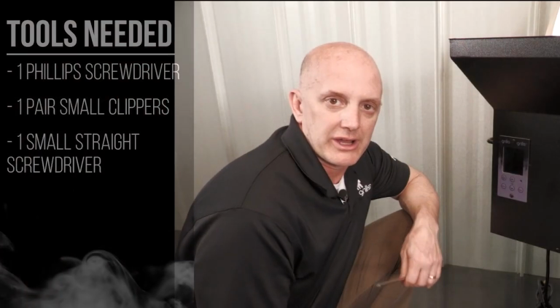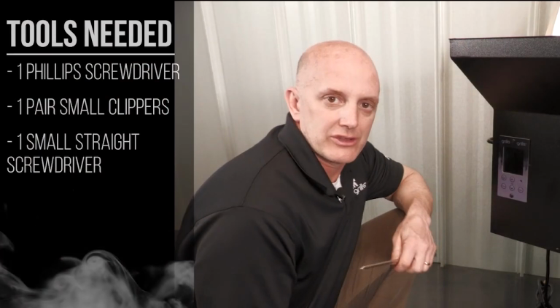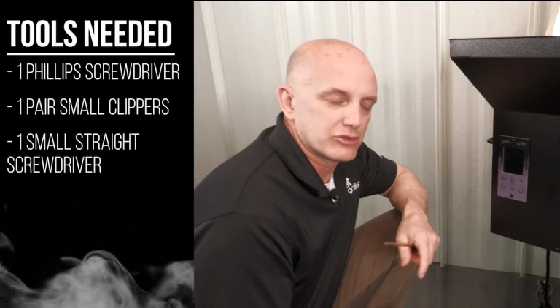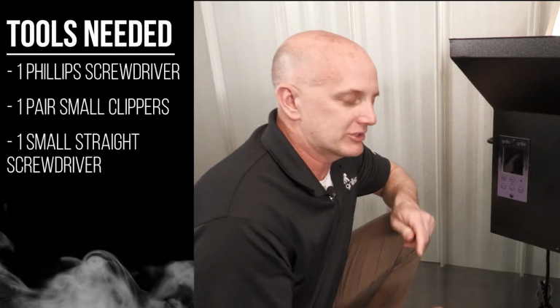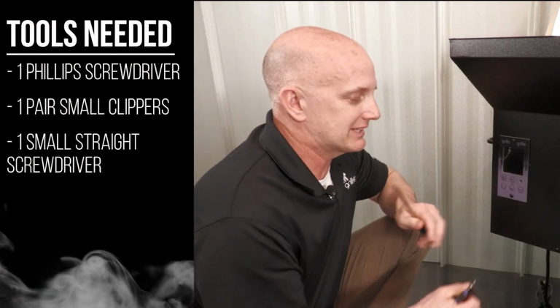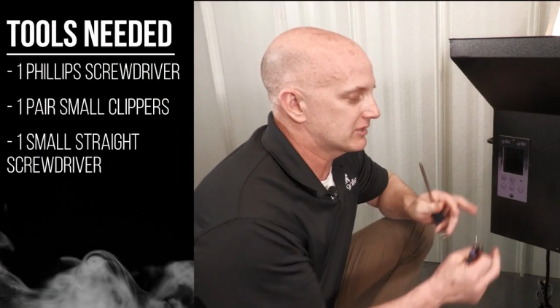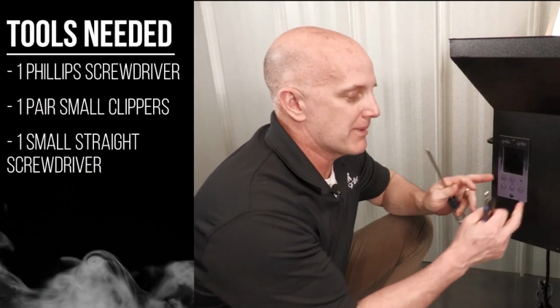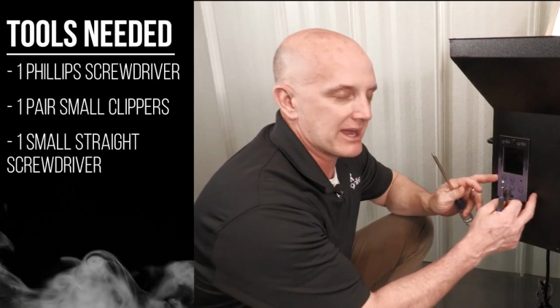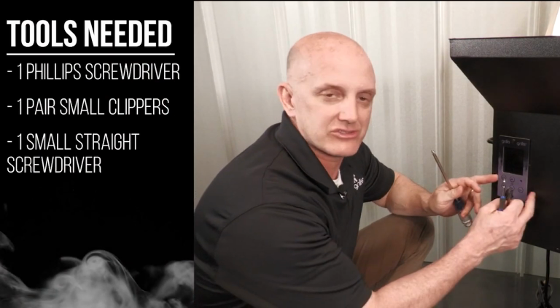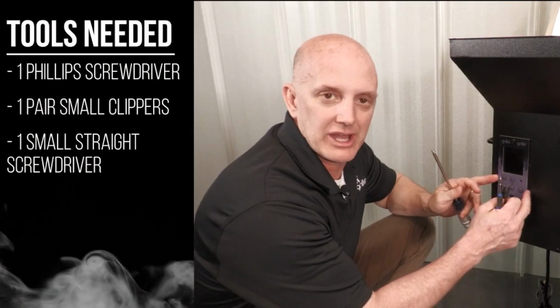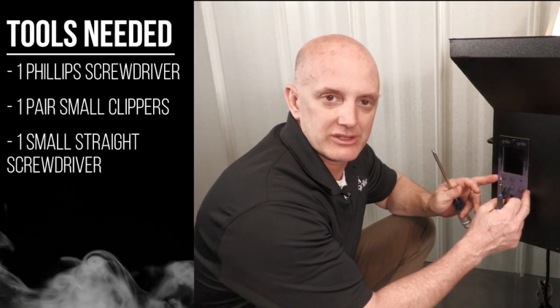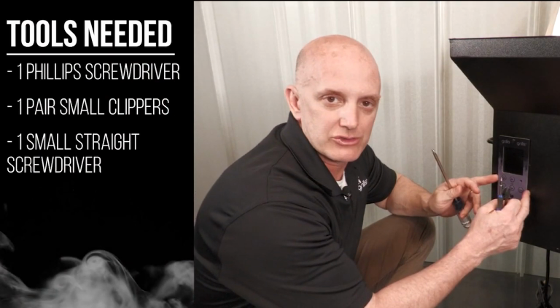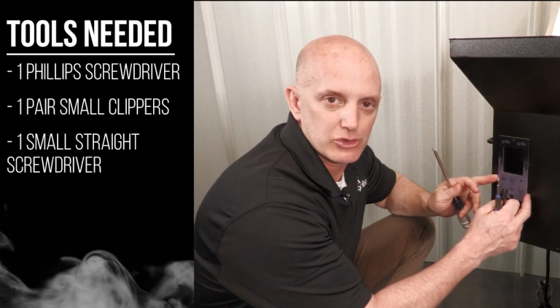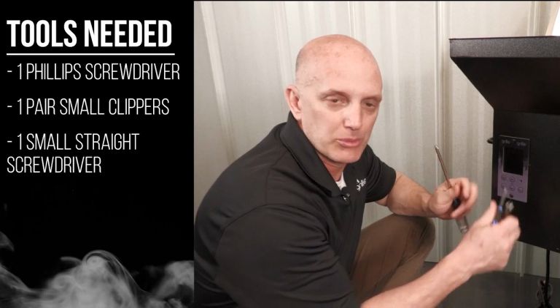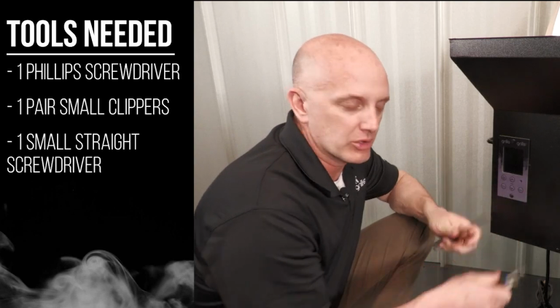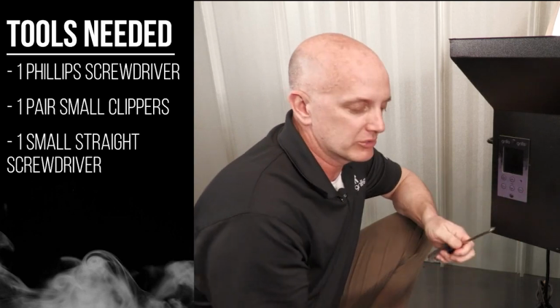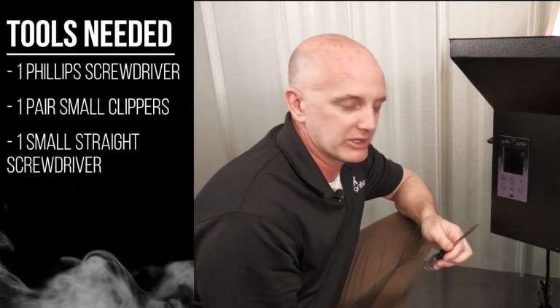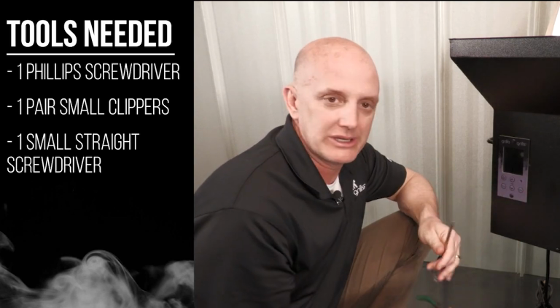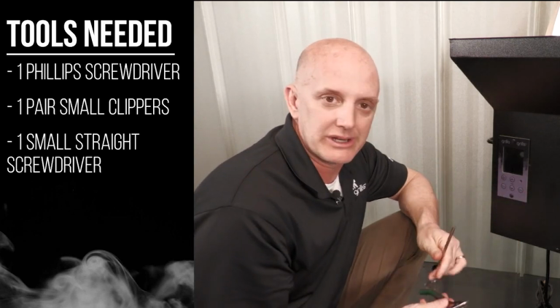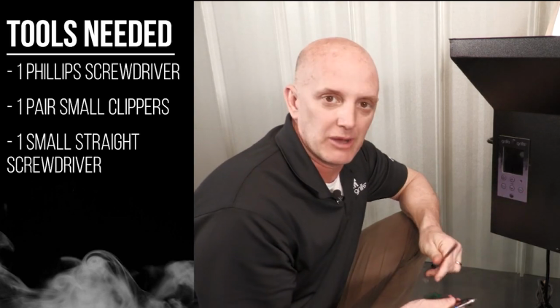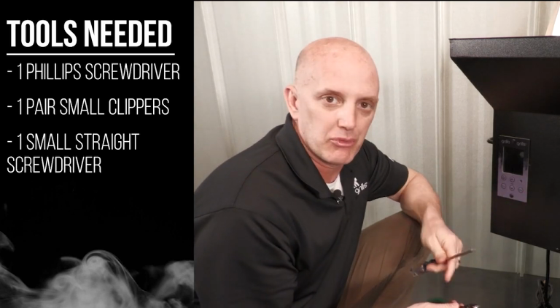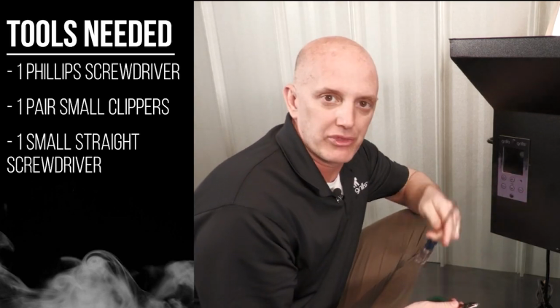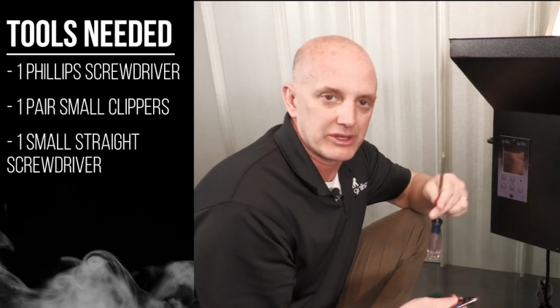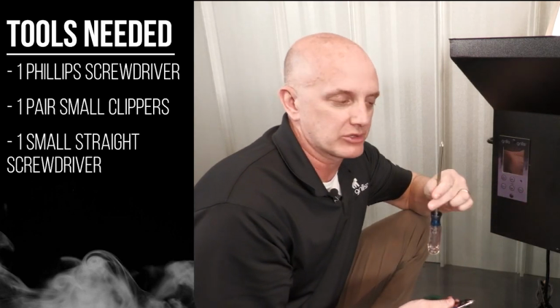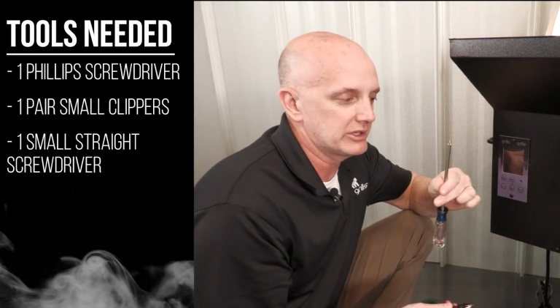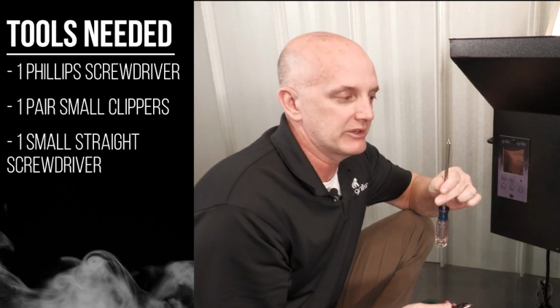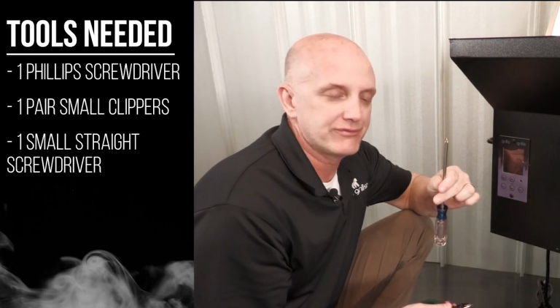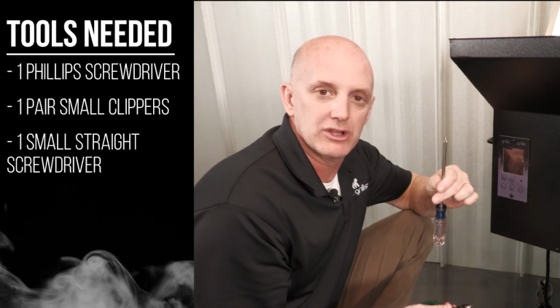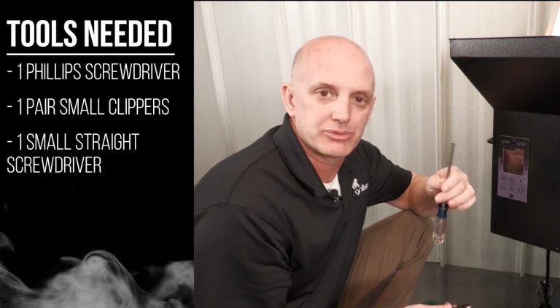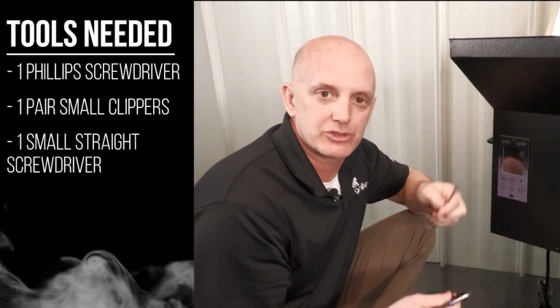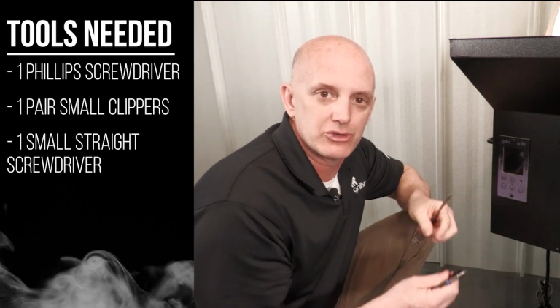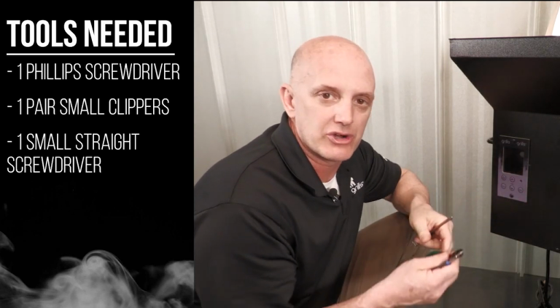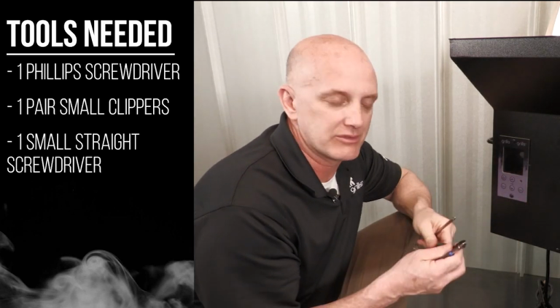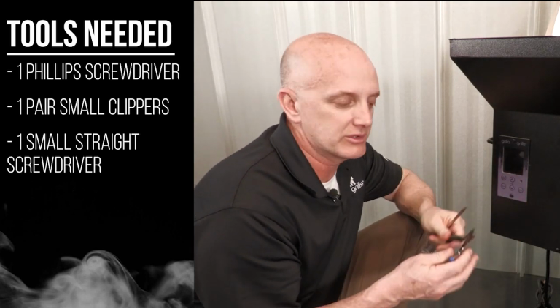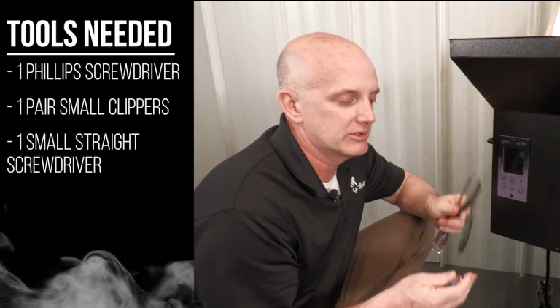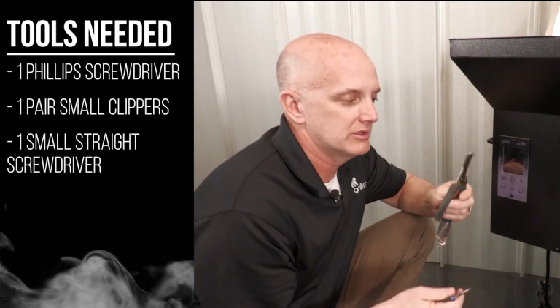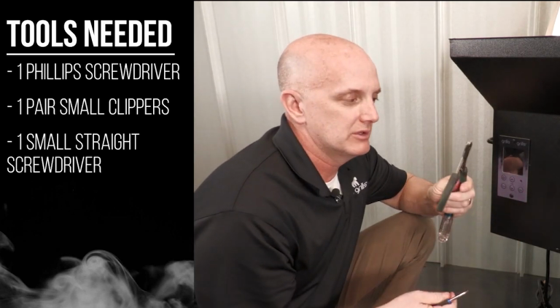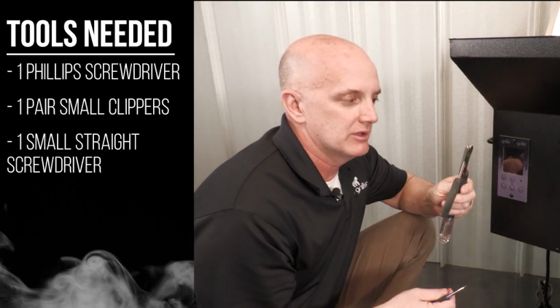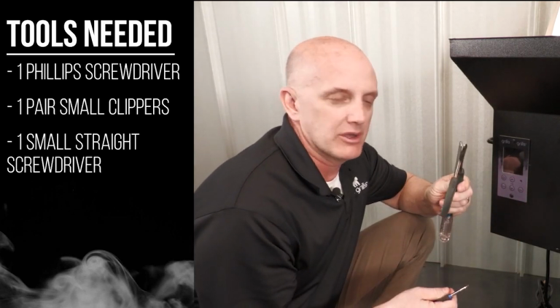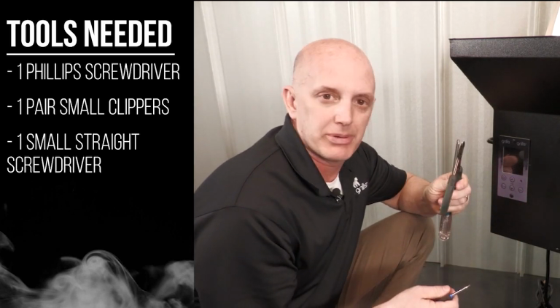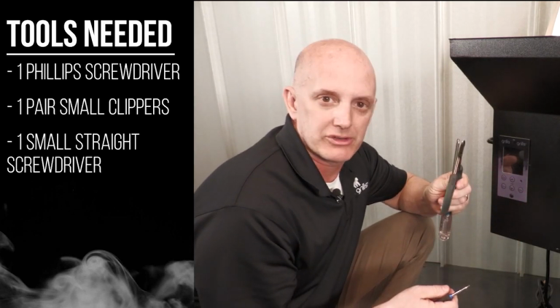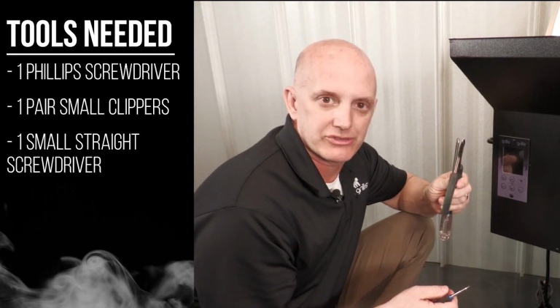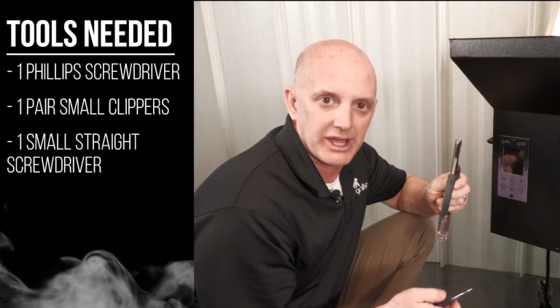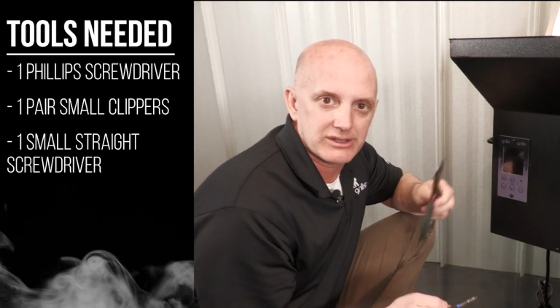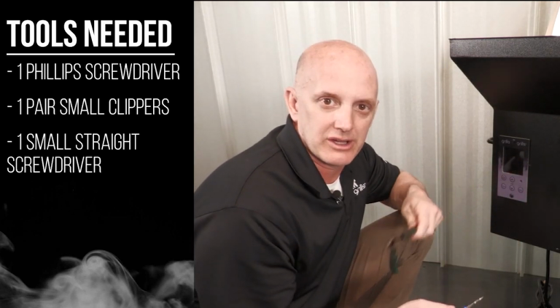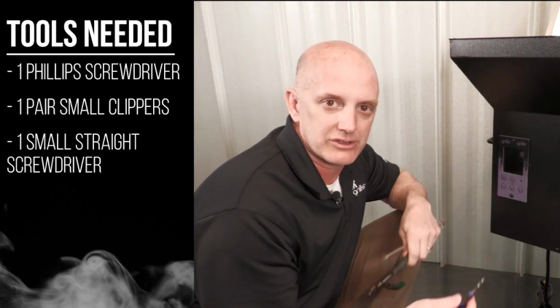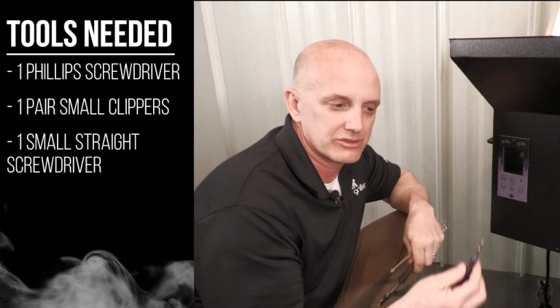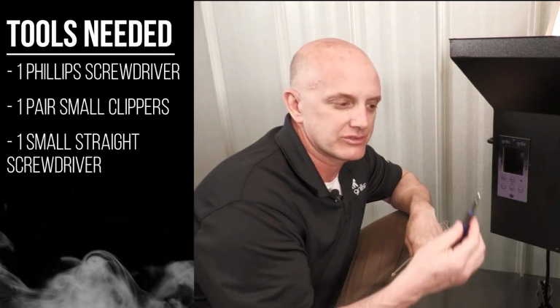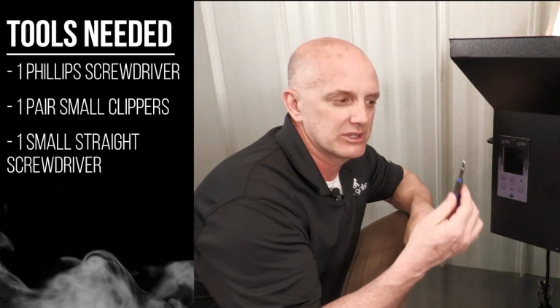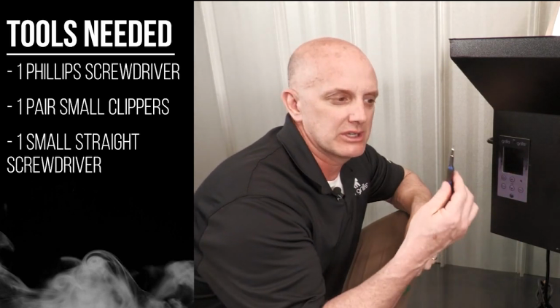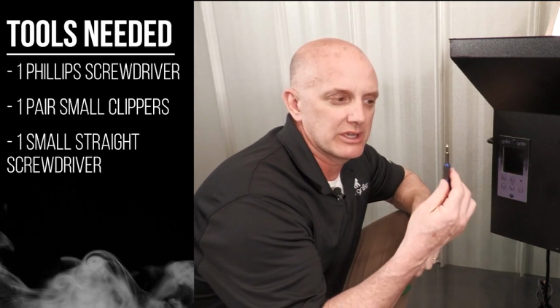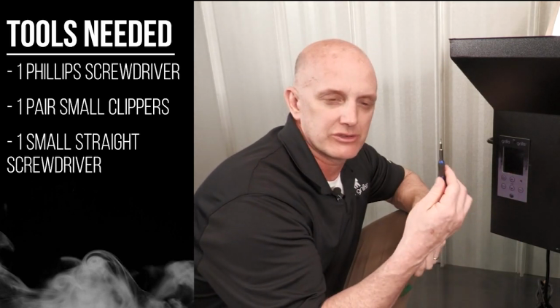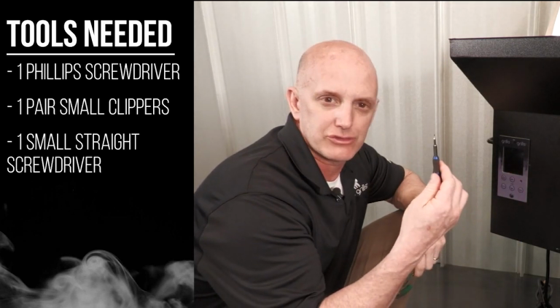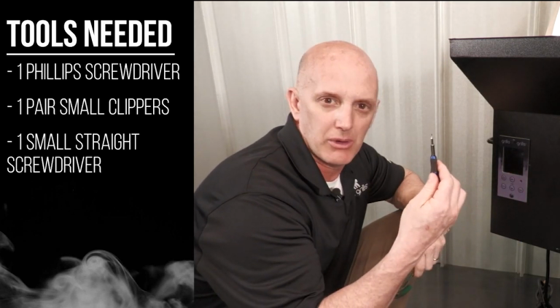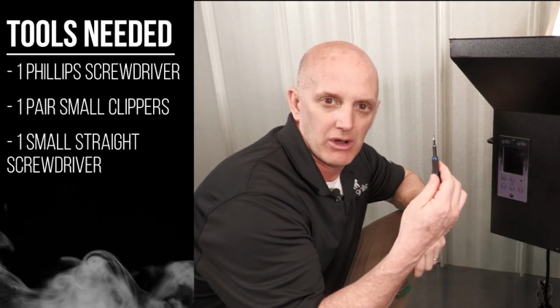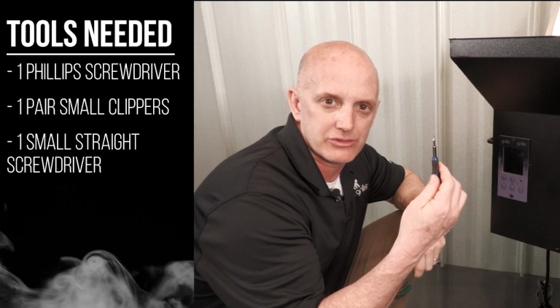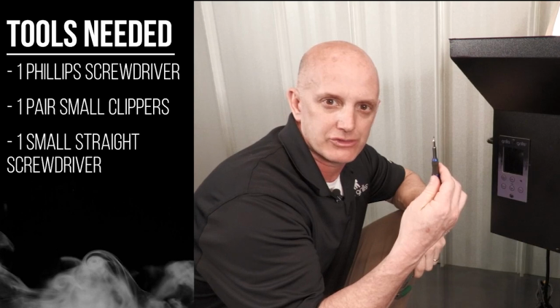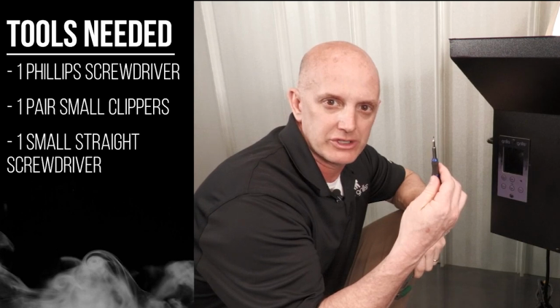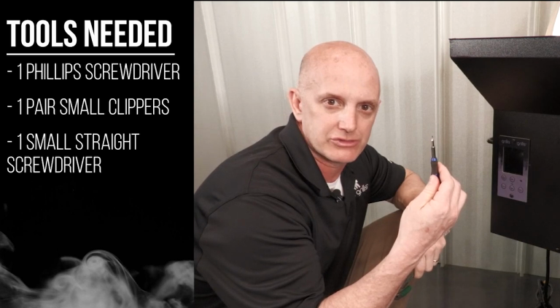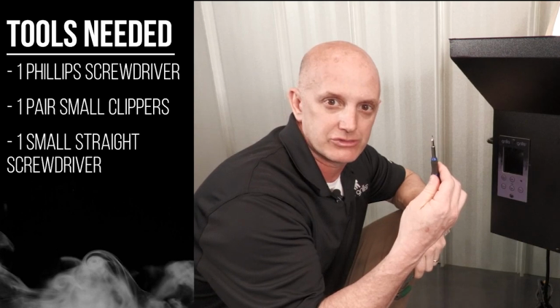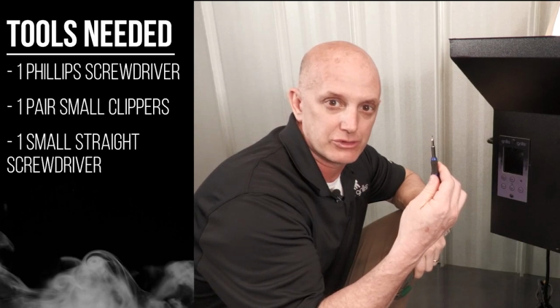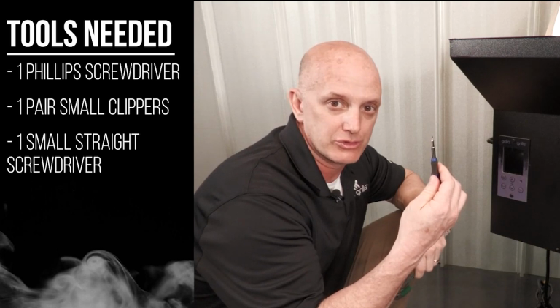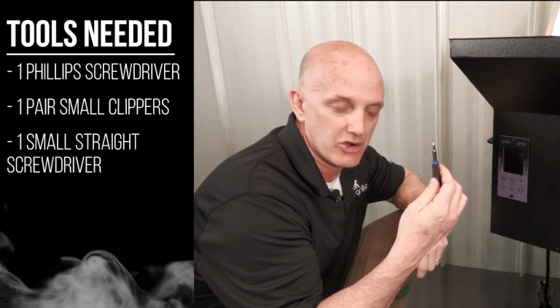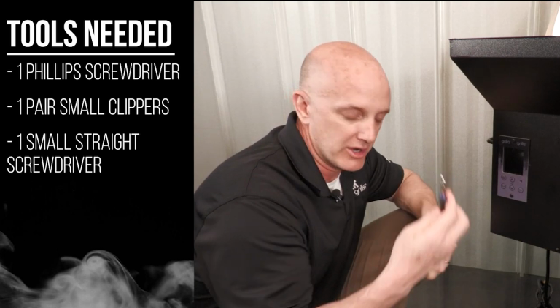To get to the back side of the control board, we're going to need a couple things: a Phillips screwdriver, a pair of side cutters, and a small straight screwdriver.